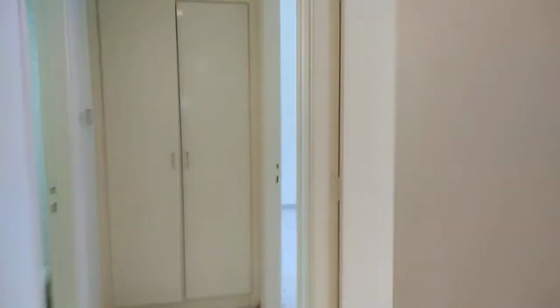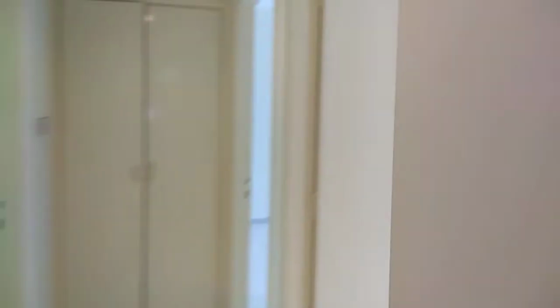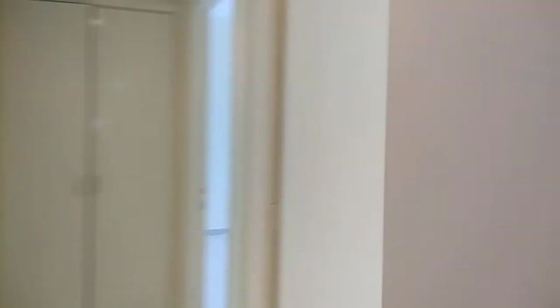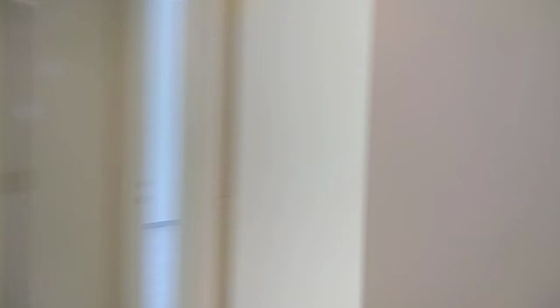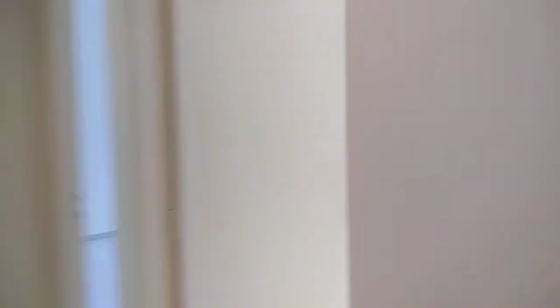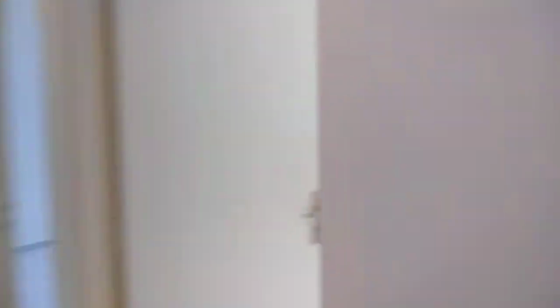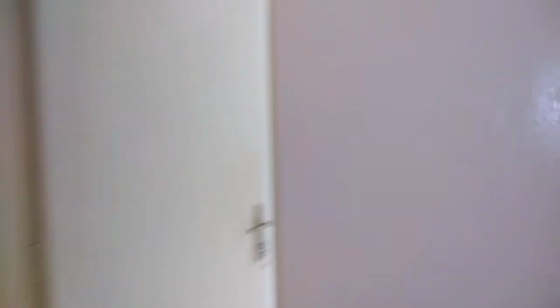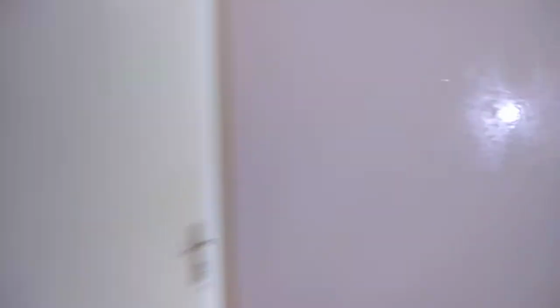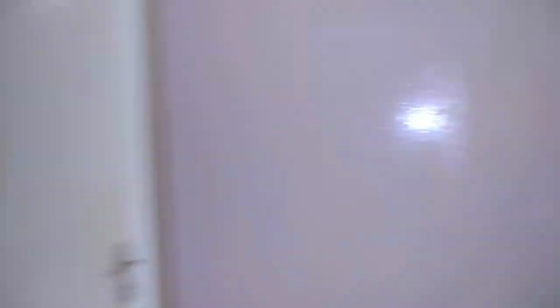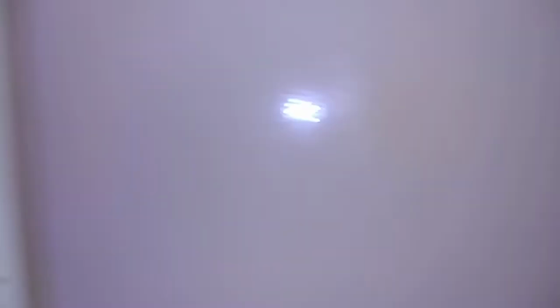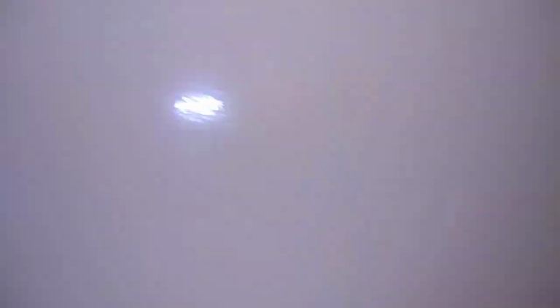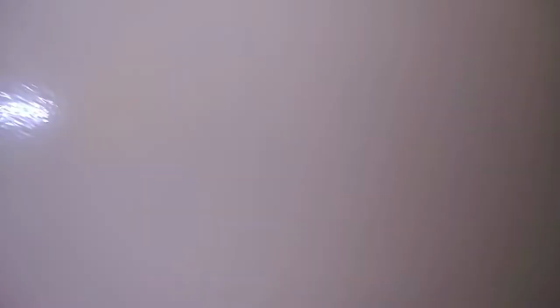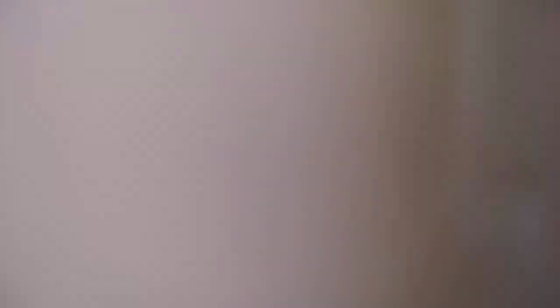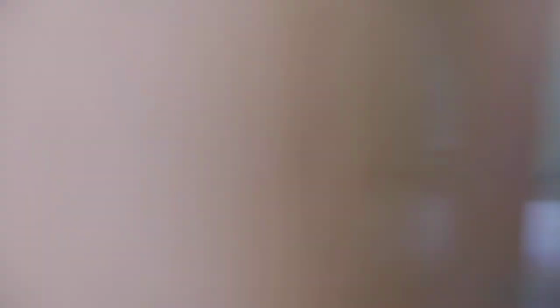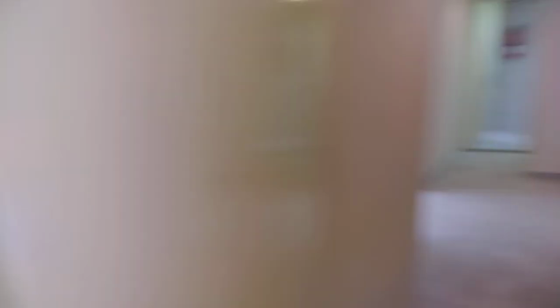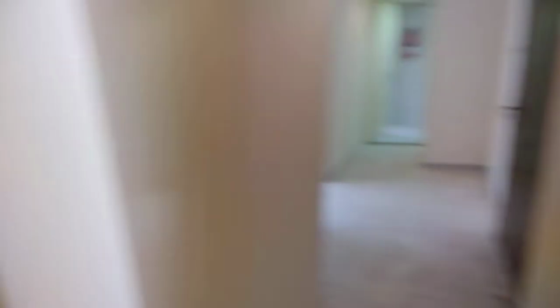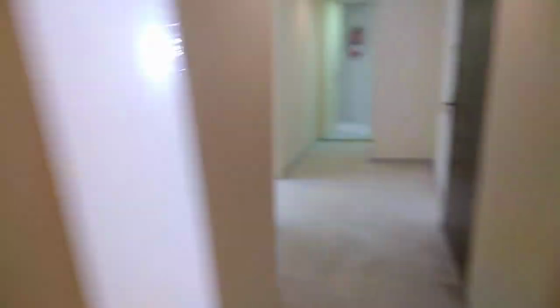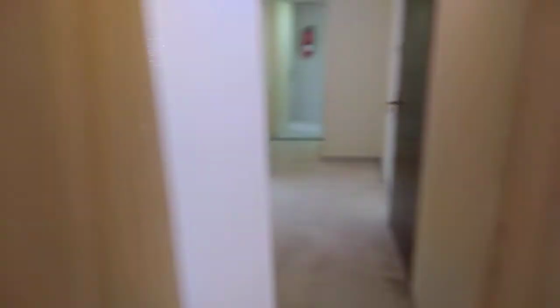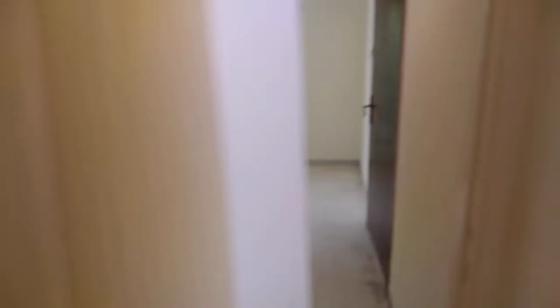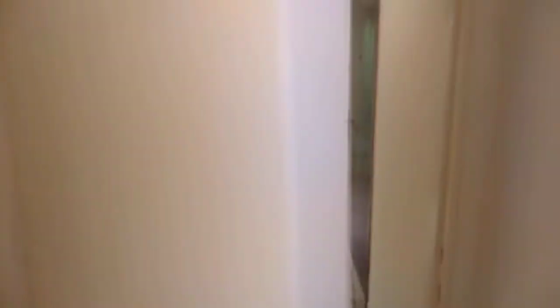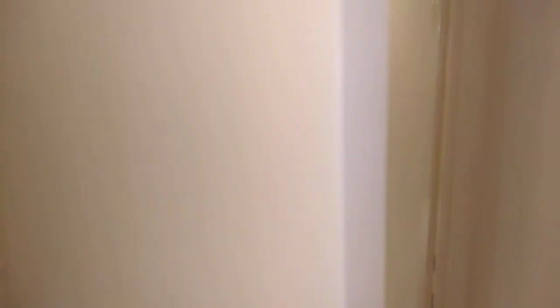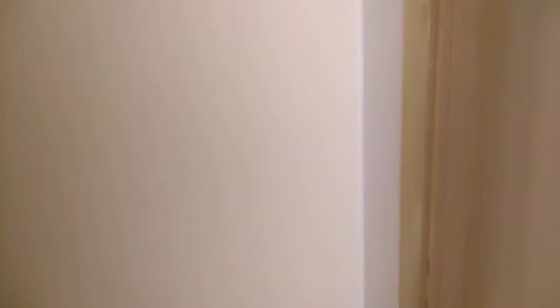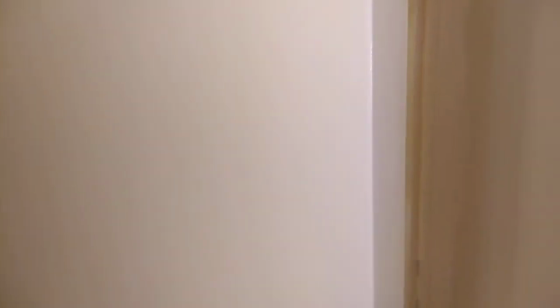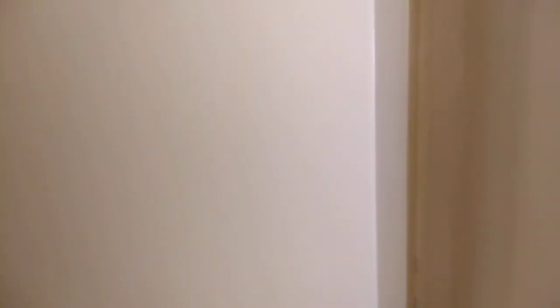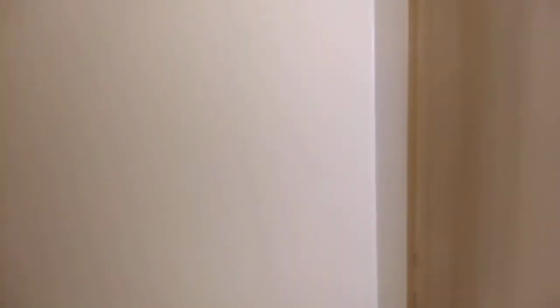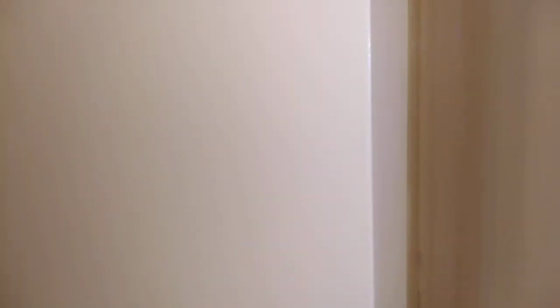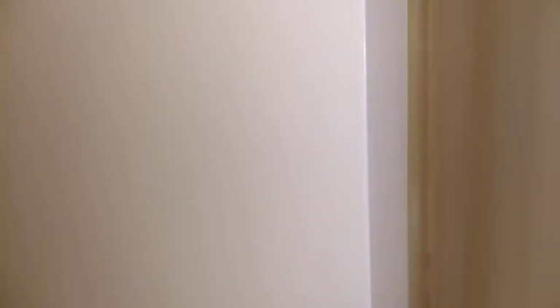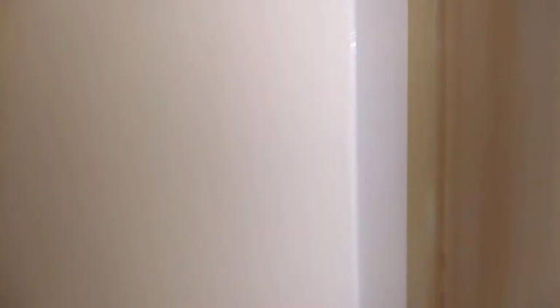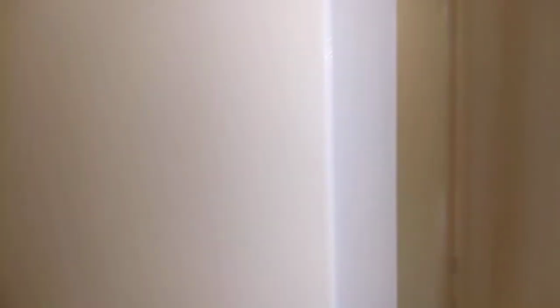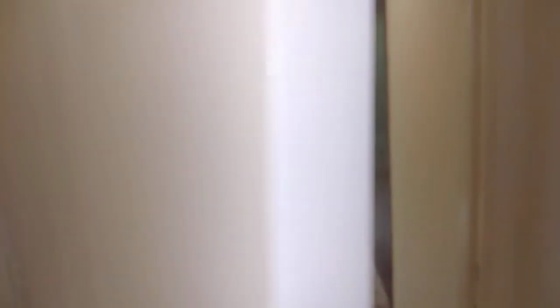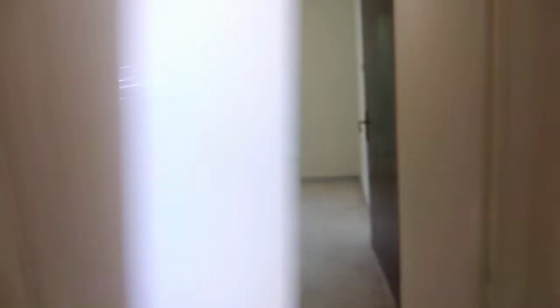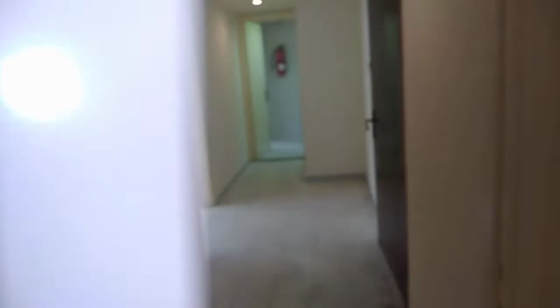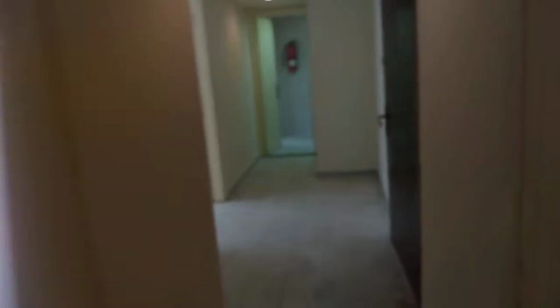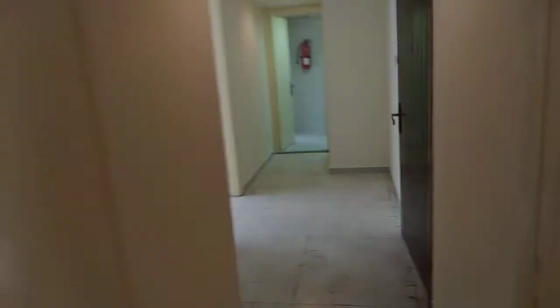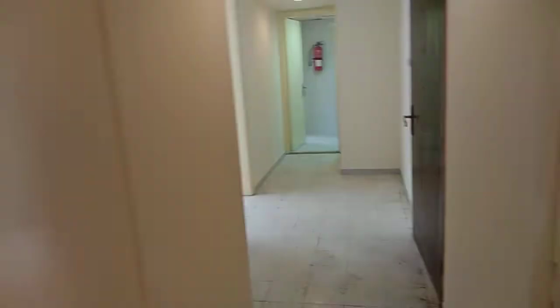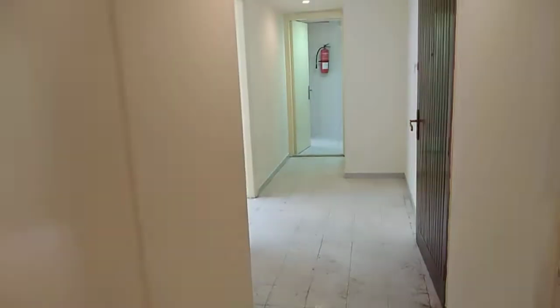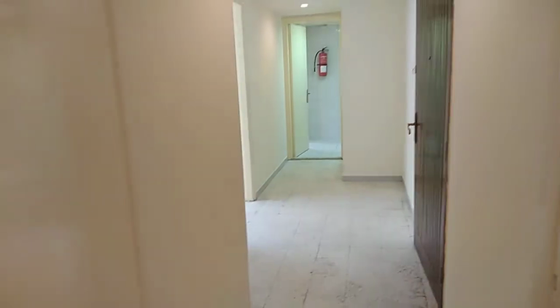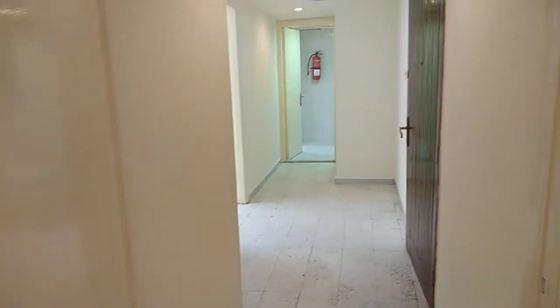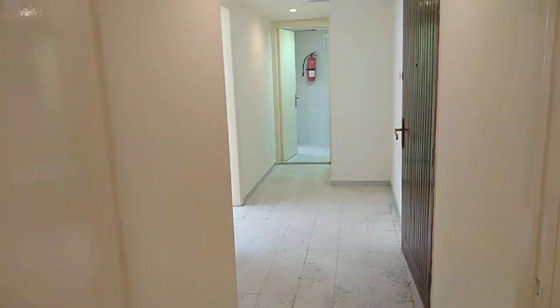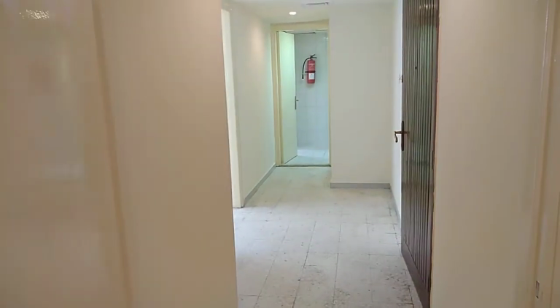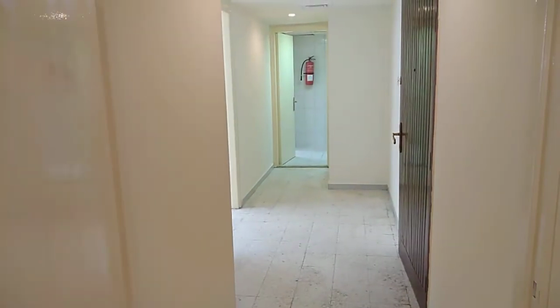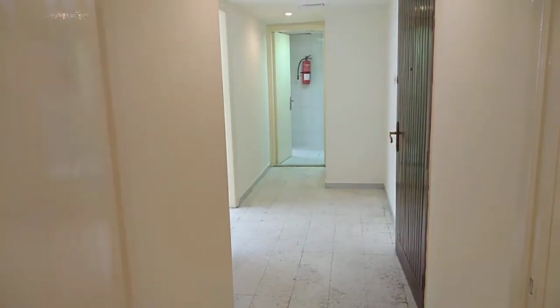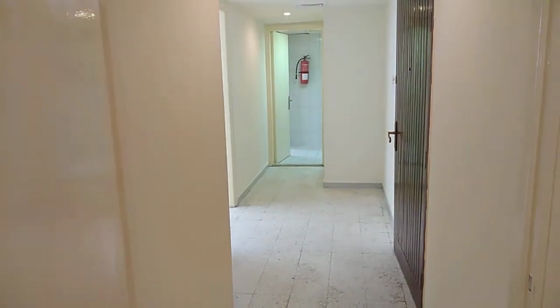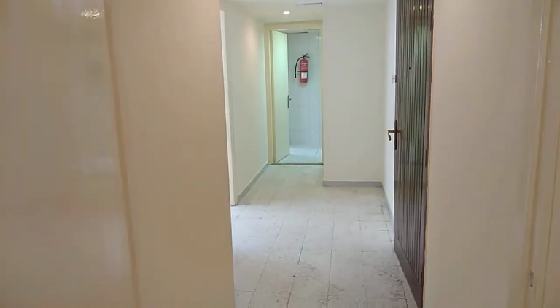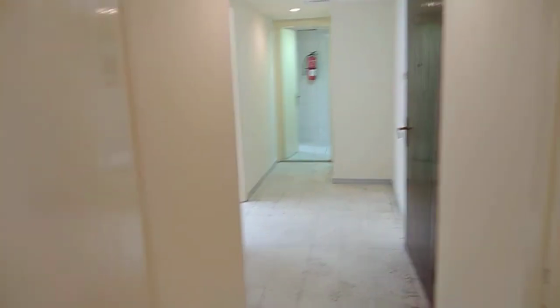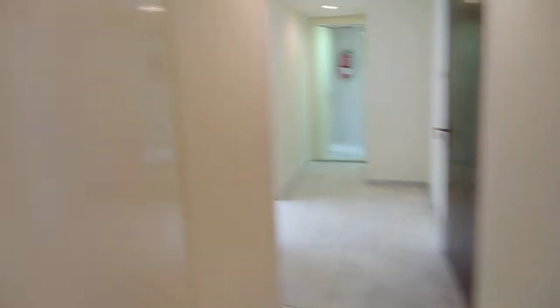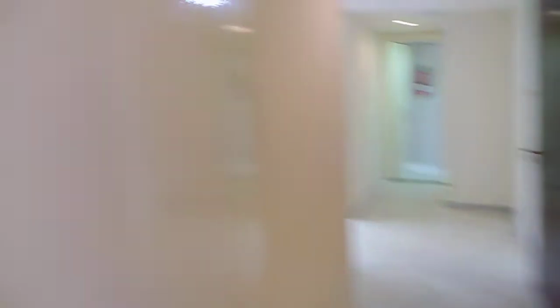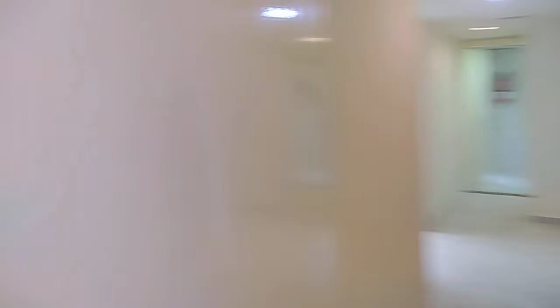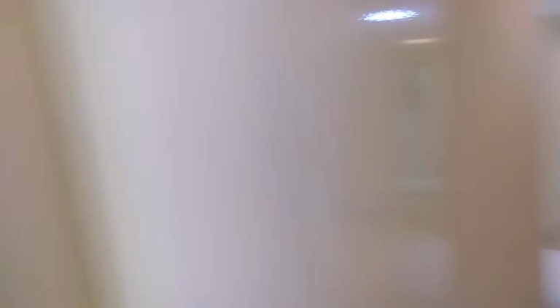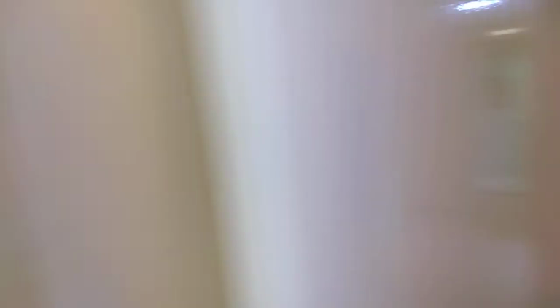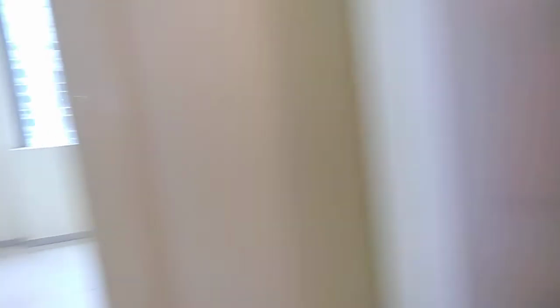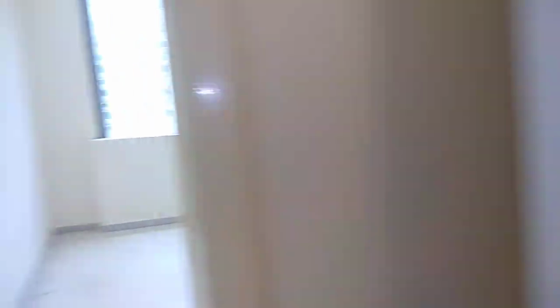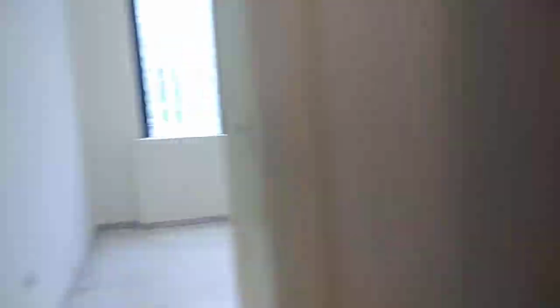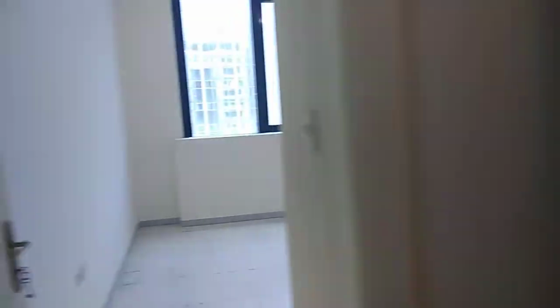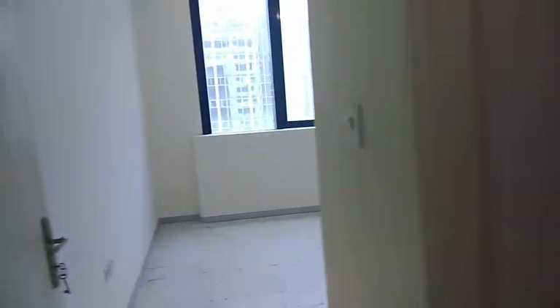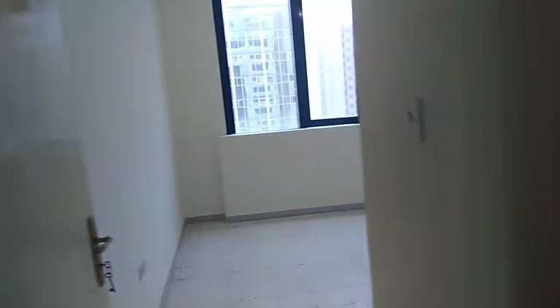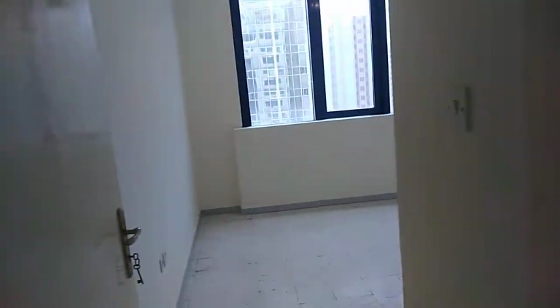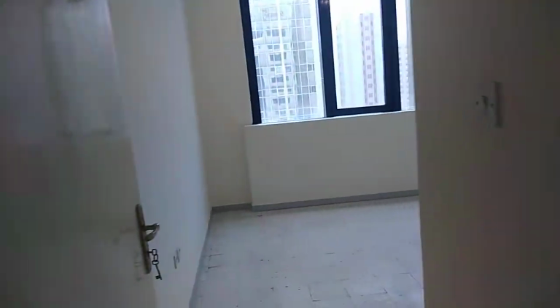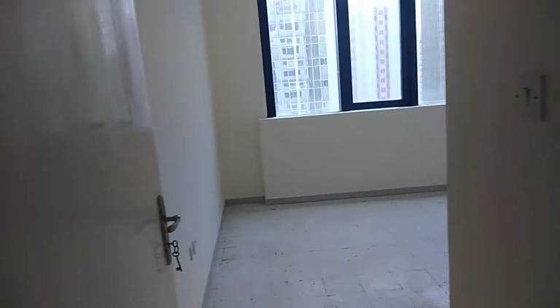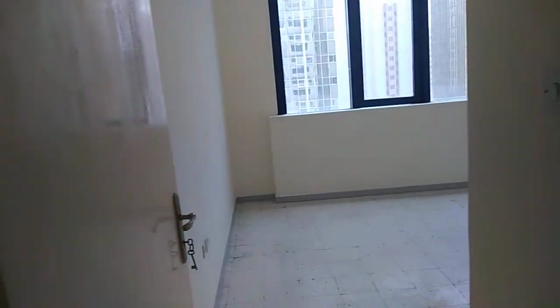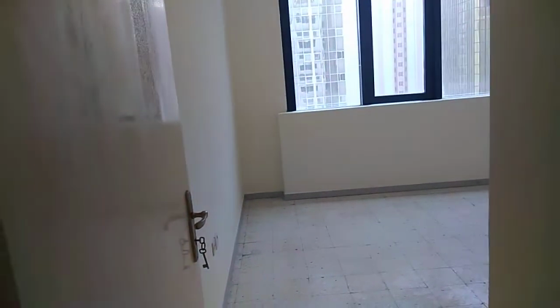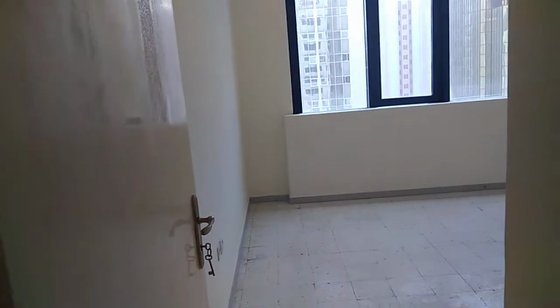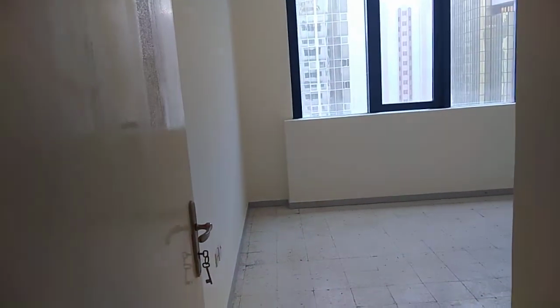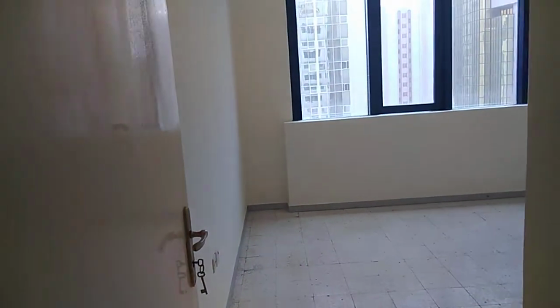This door separates the bedrooms from the living room and the entrance.